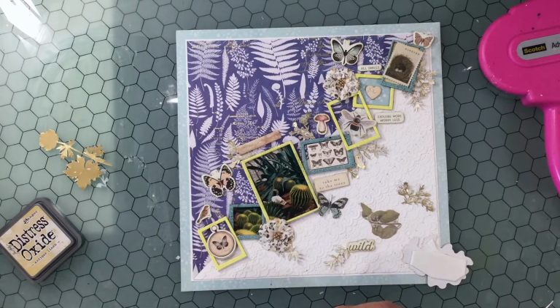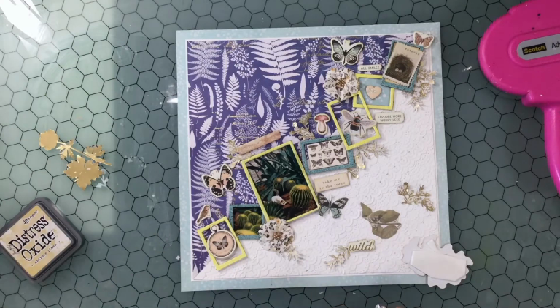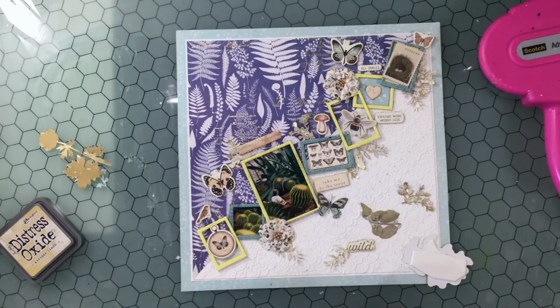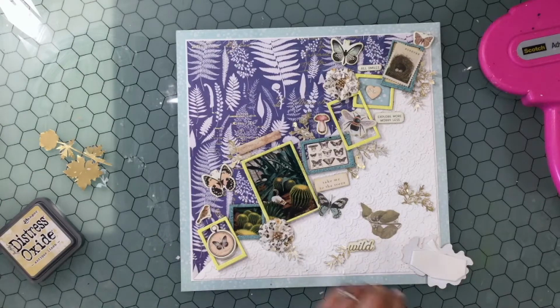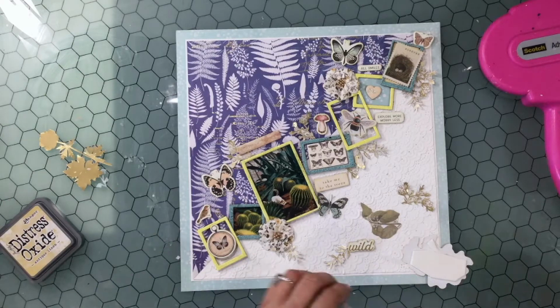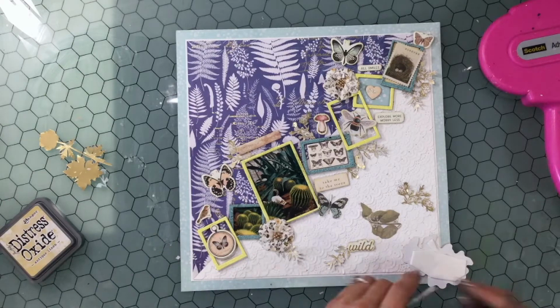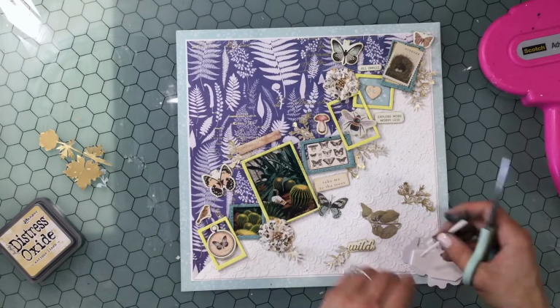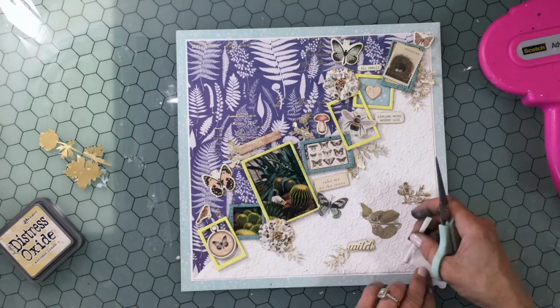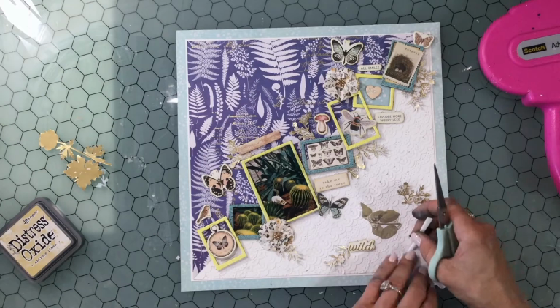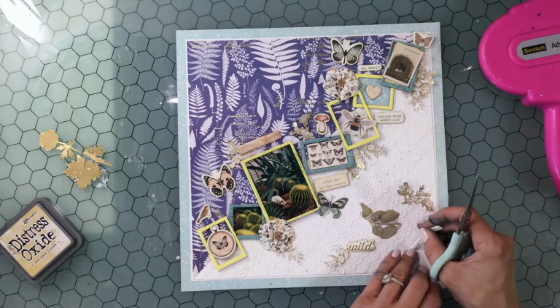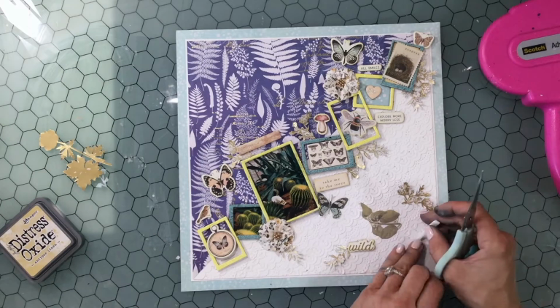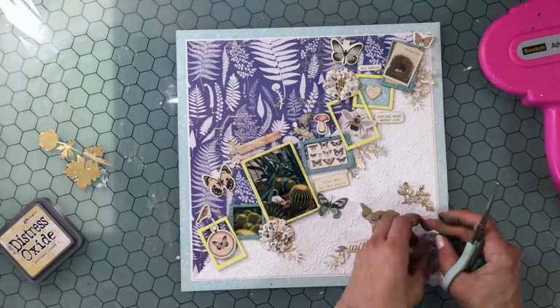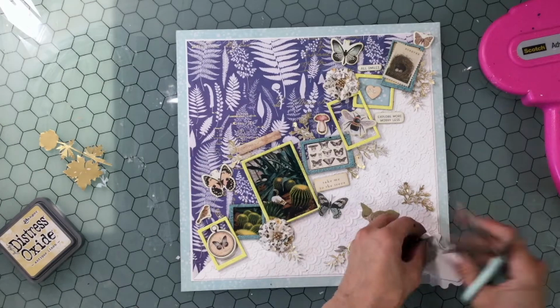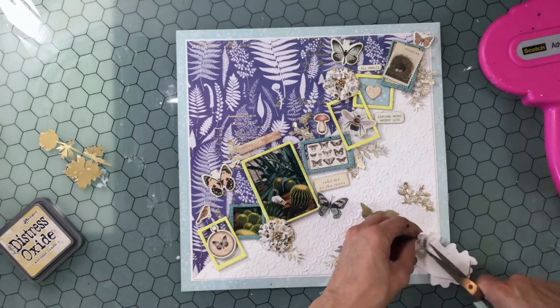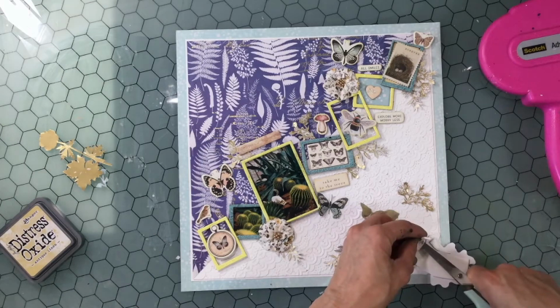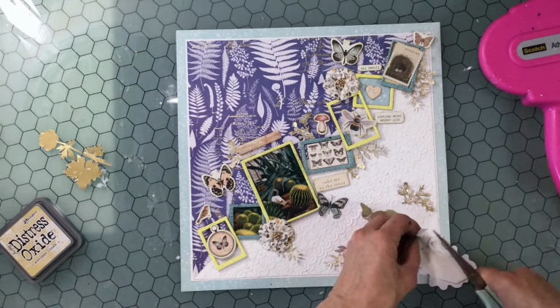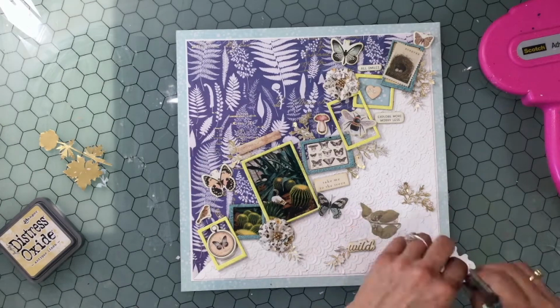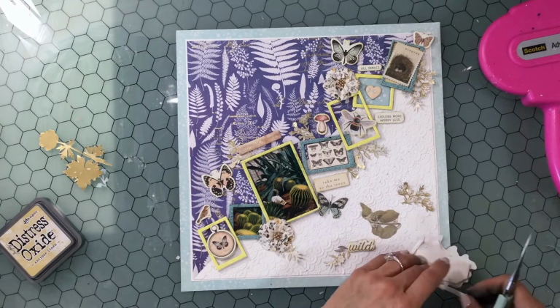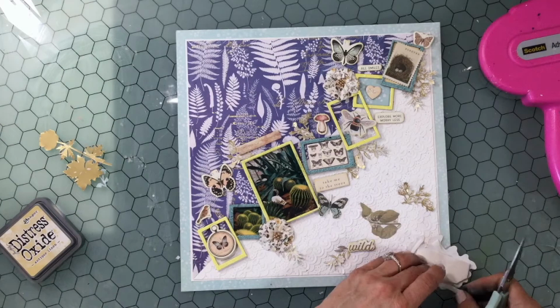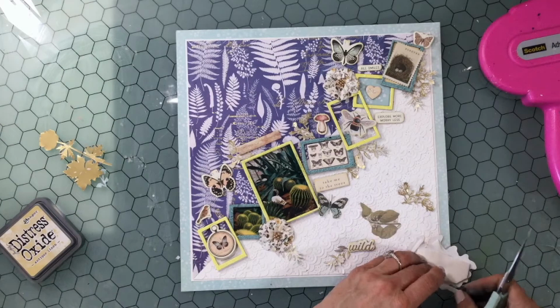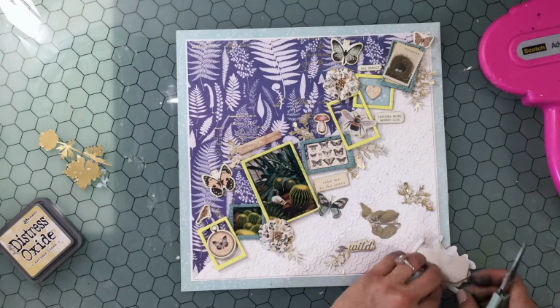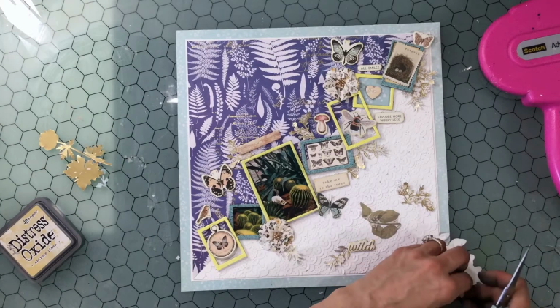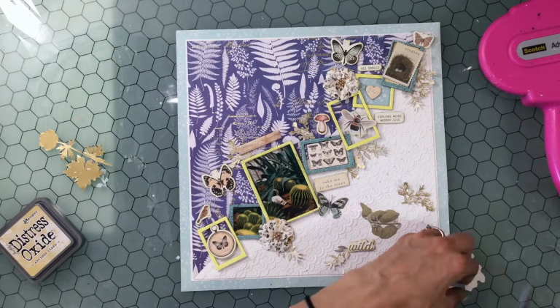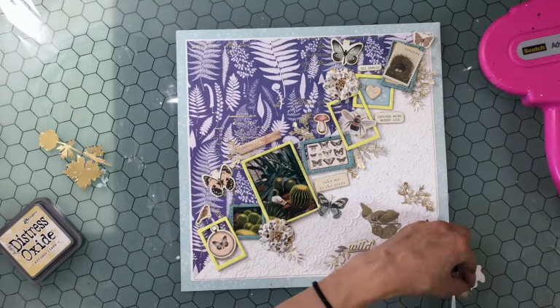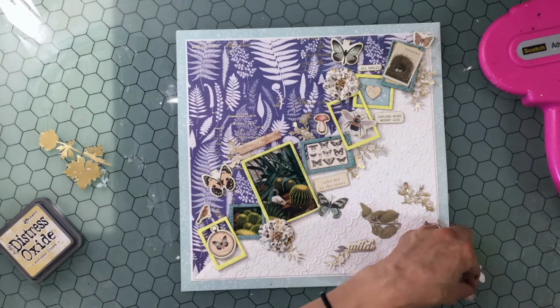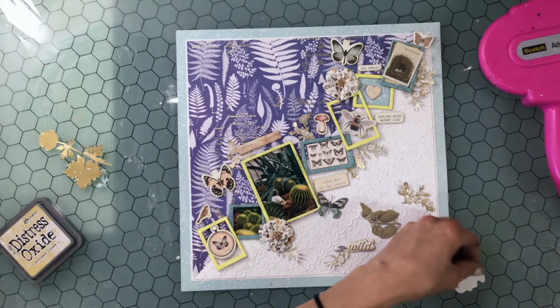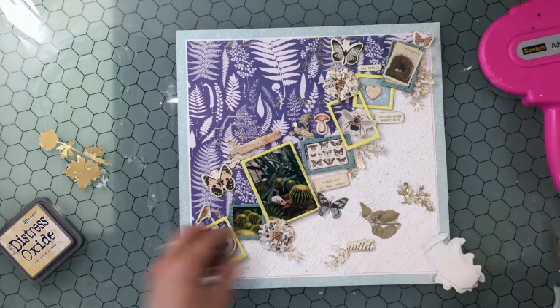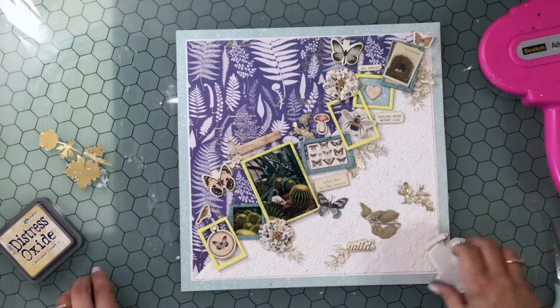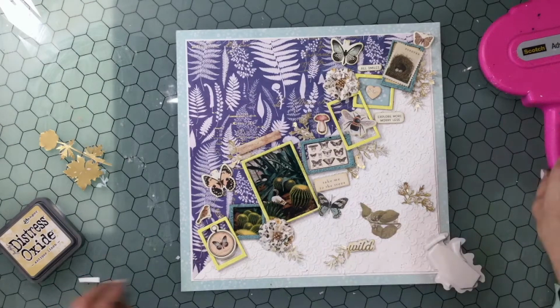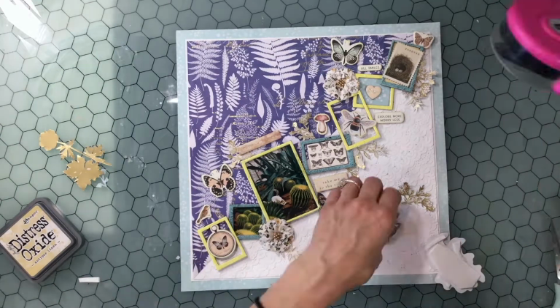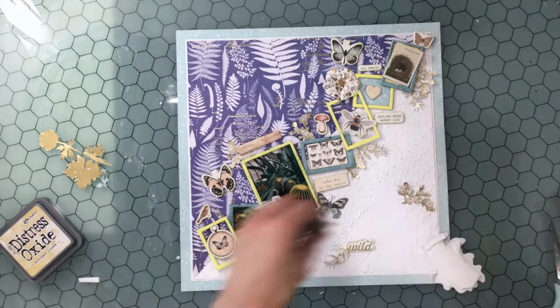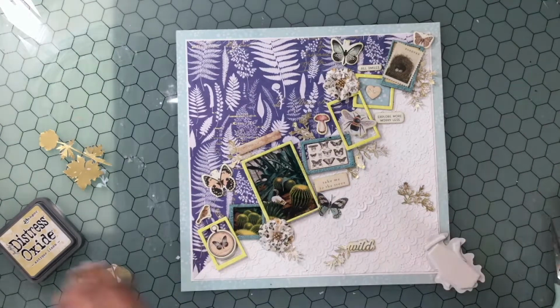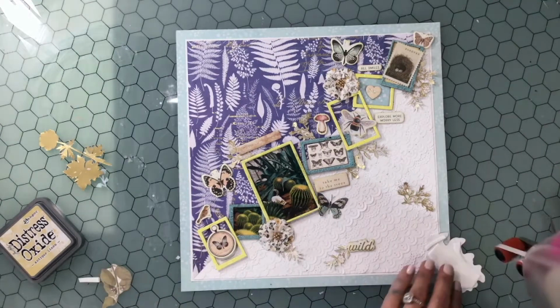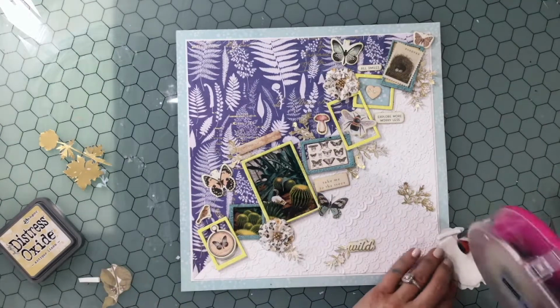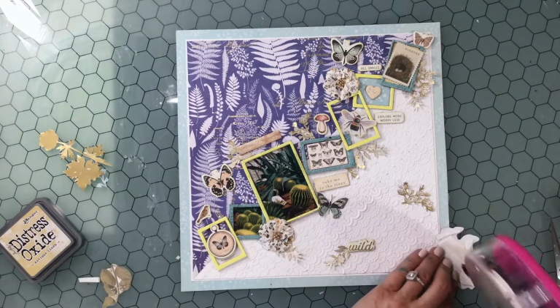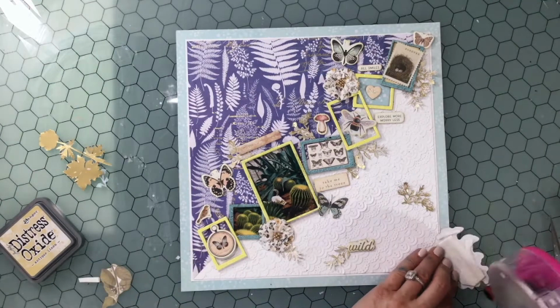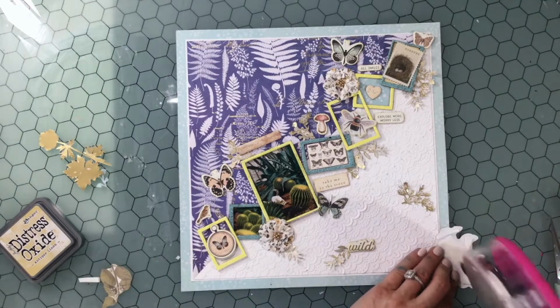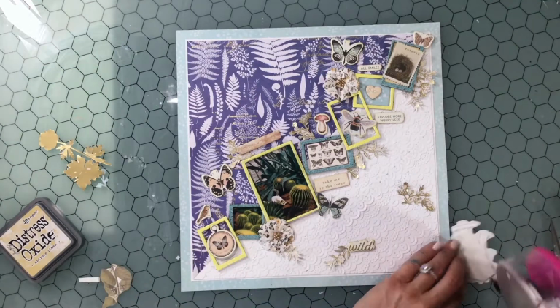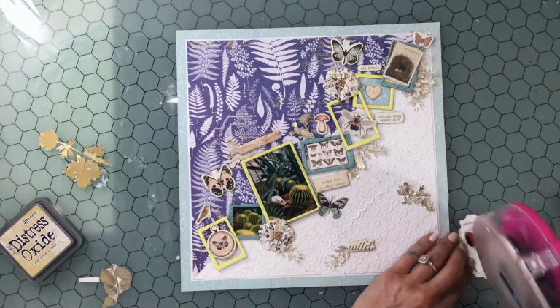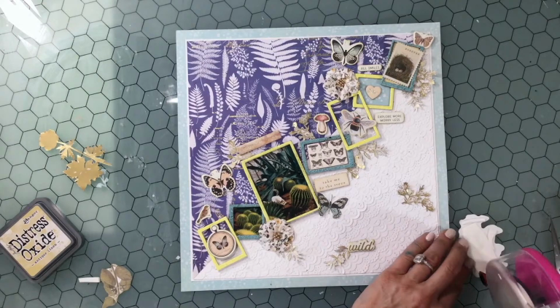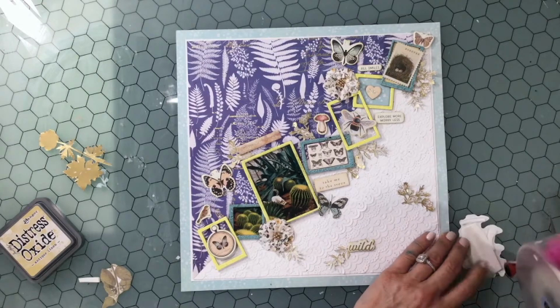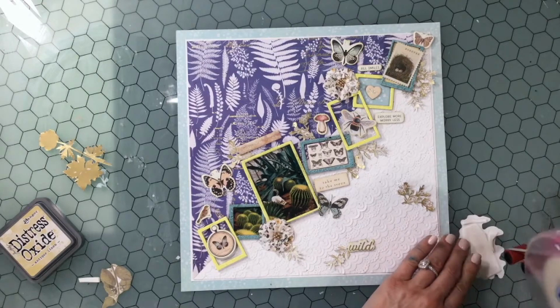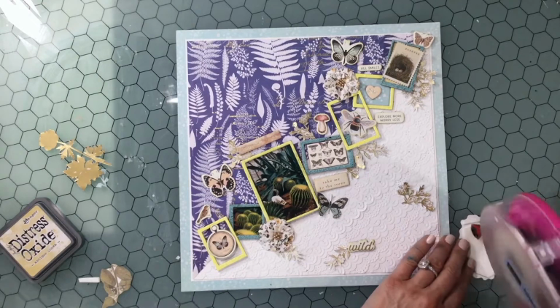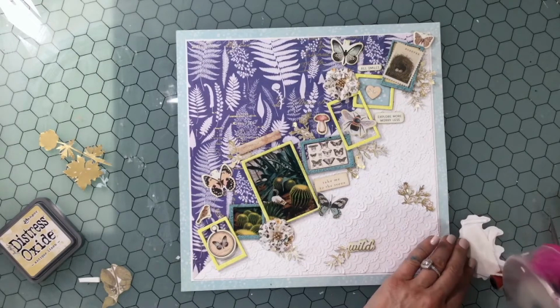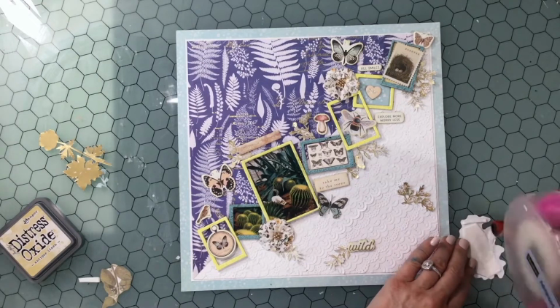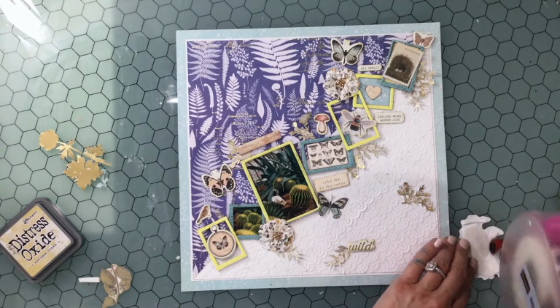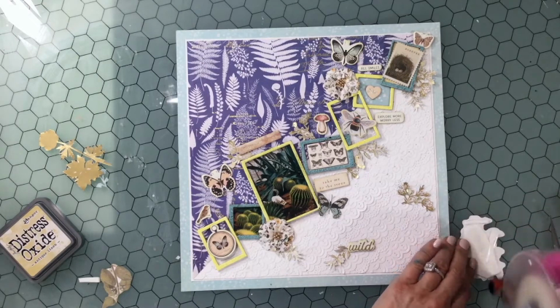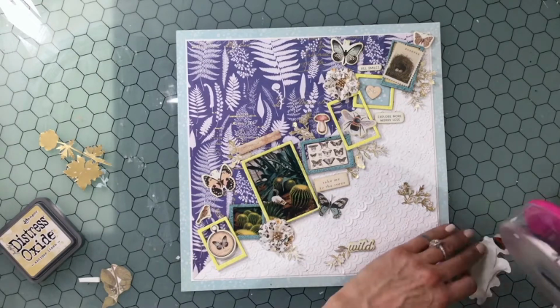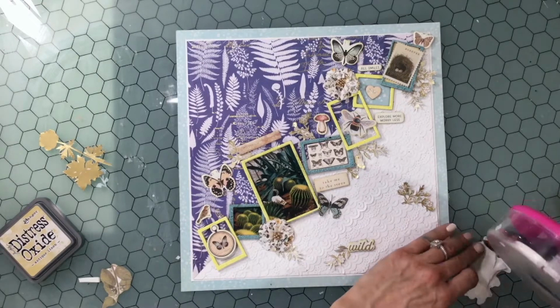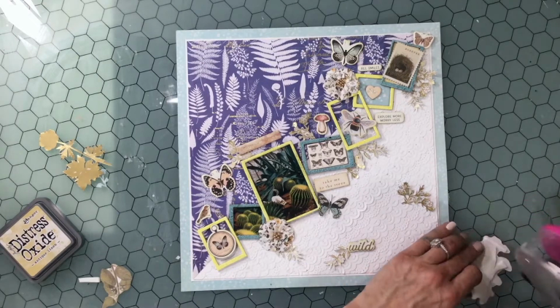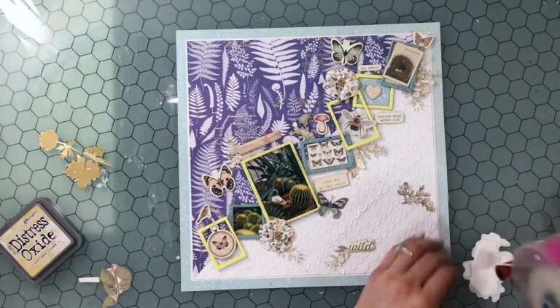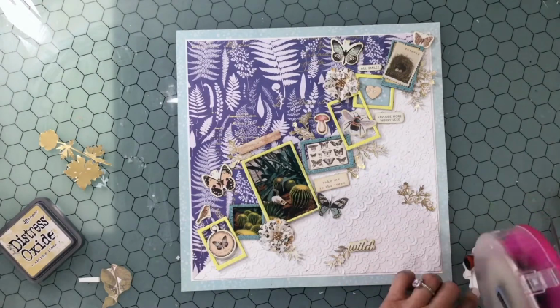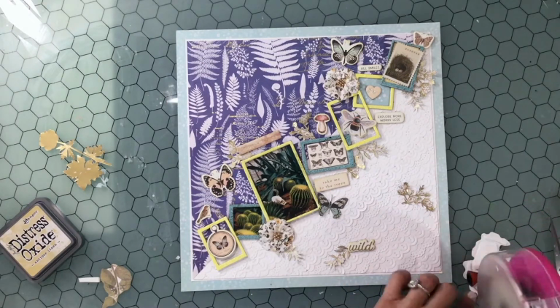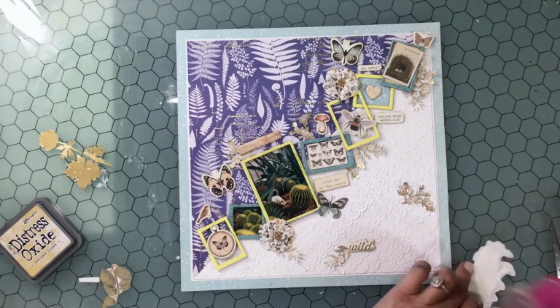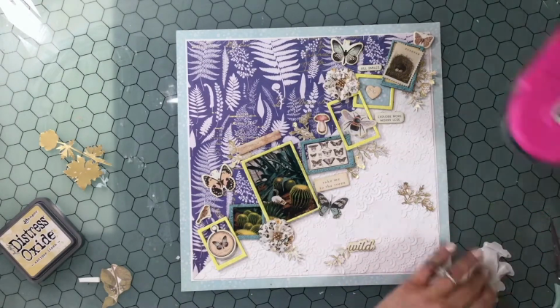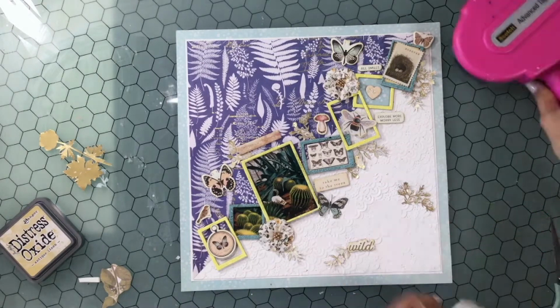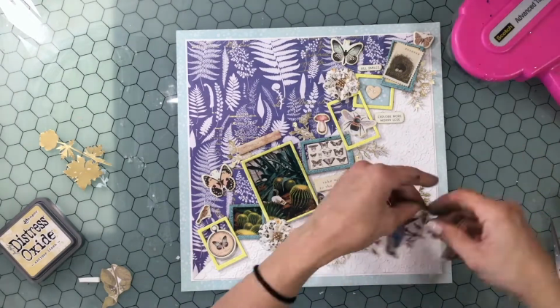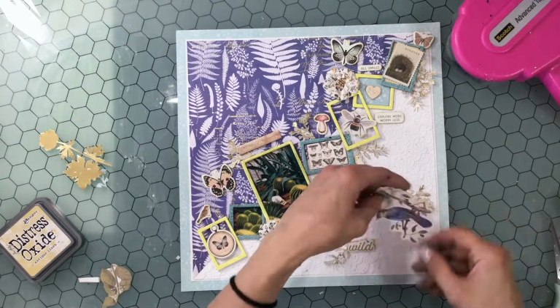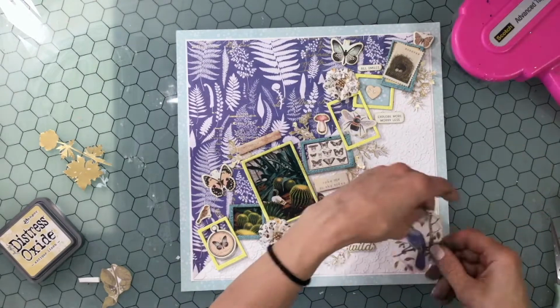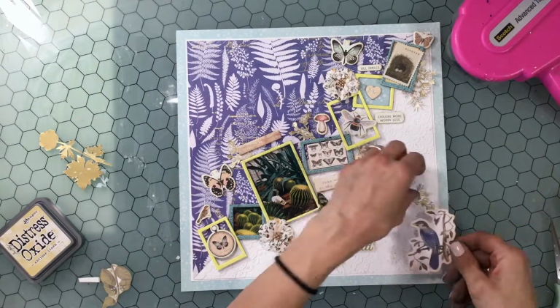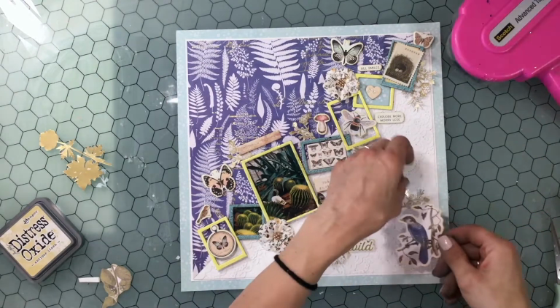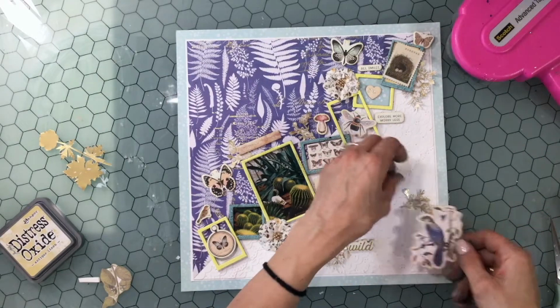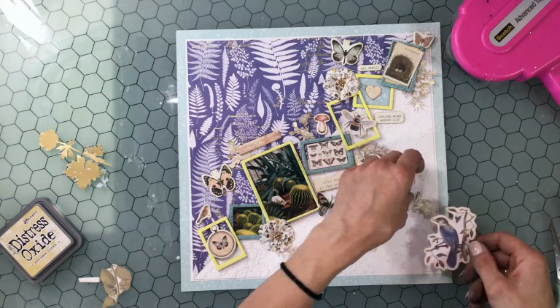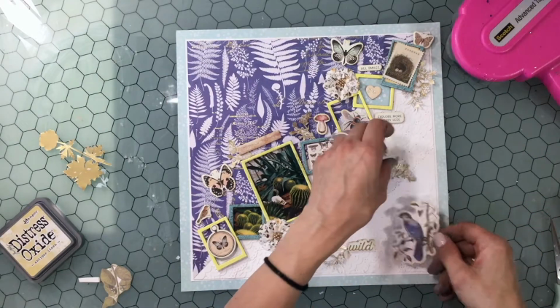I'm popping up that bird on some foam and then attaching it down to the background.